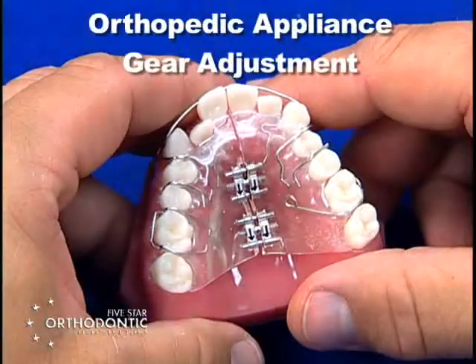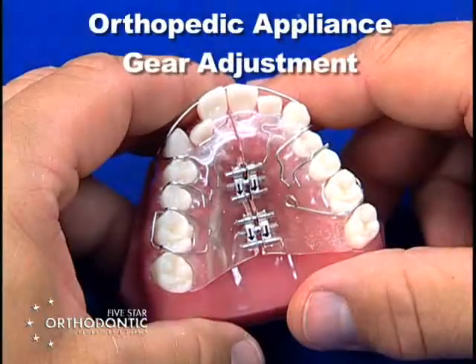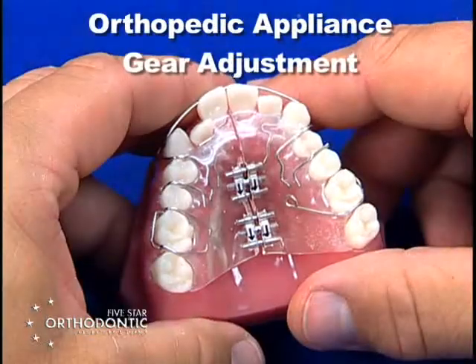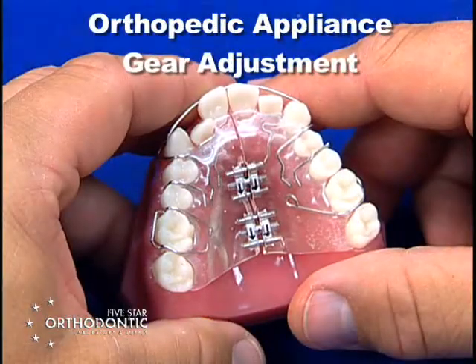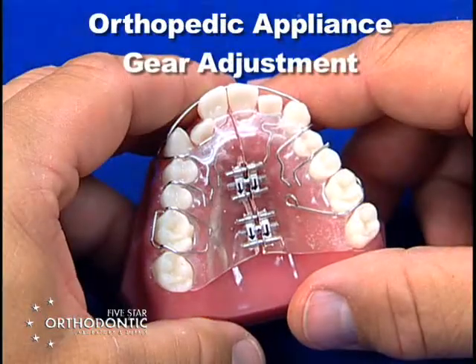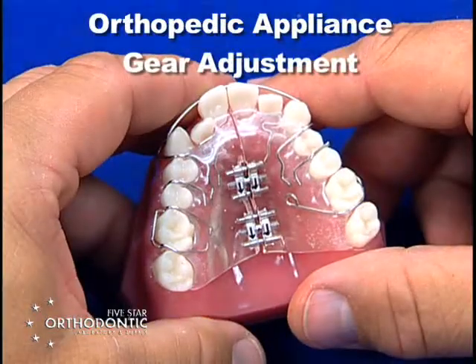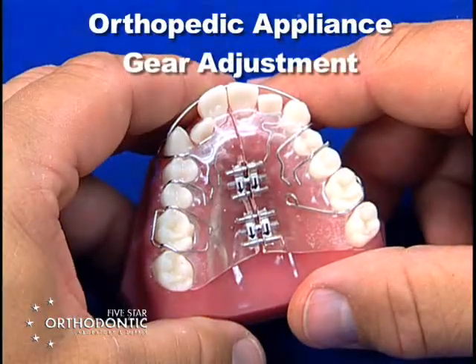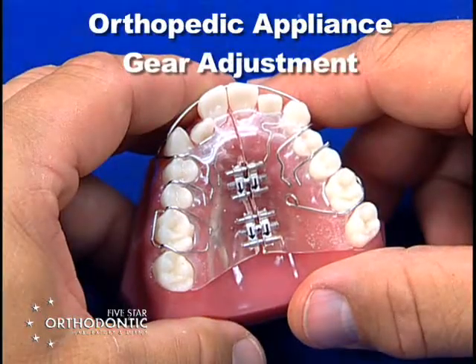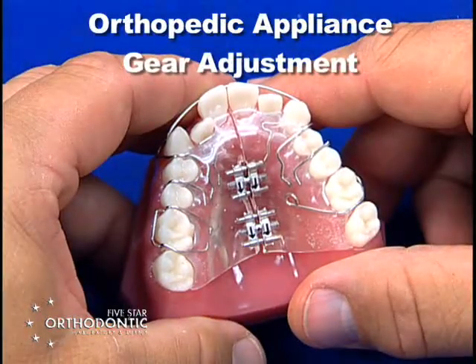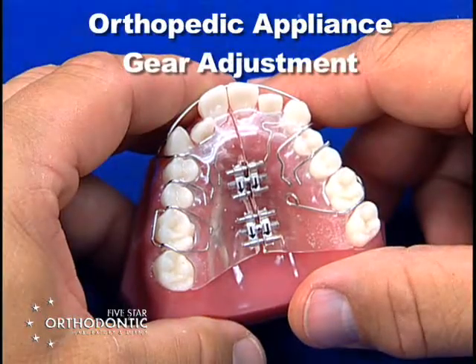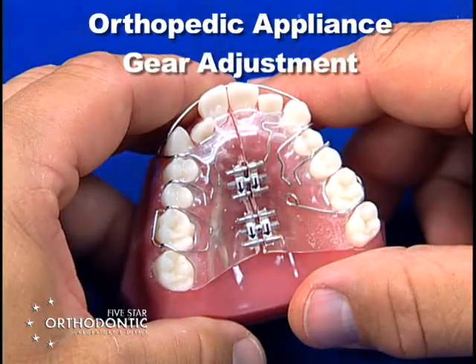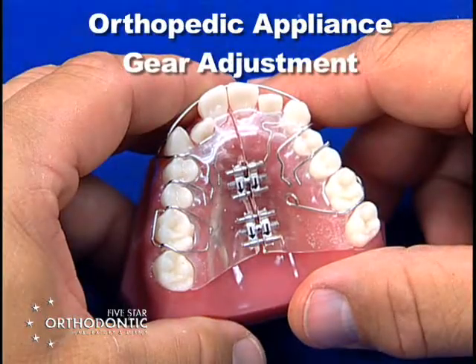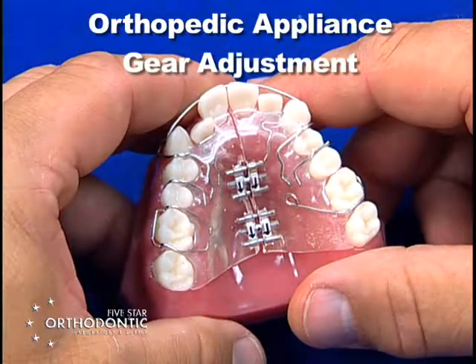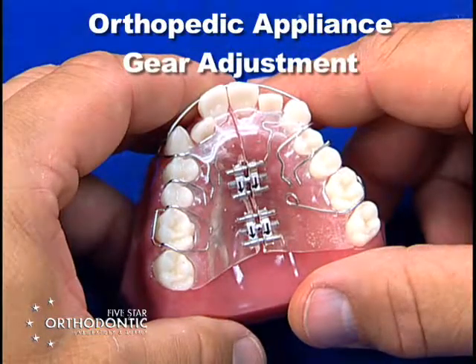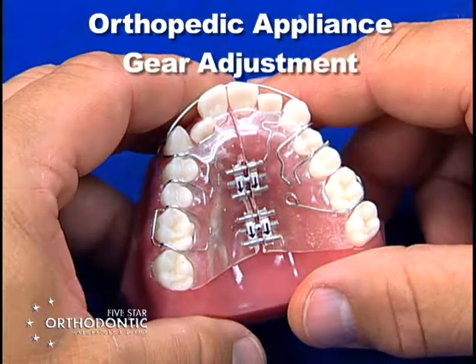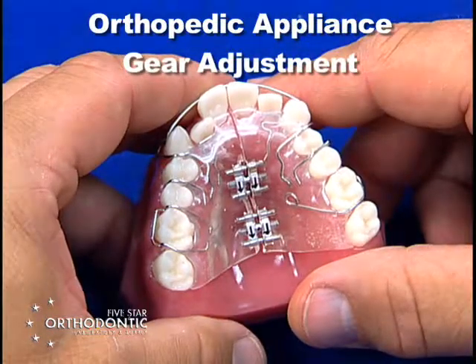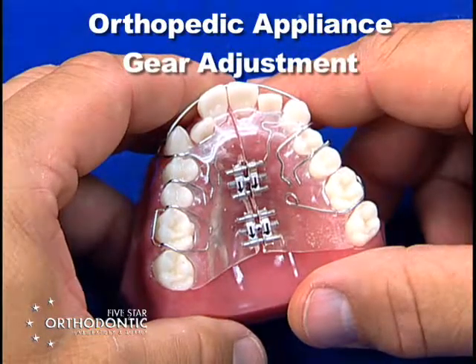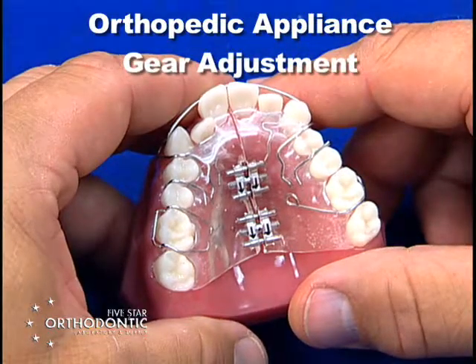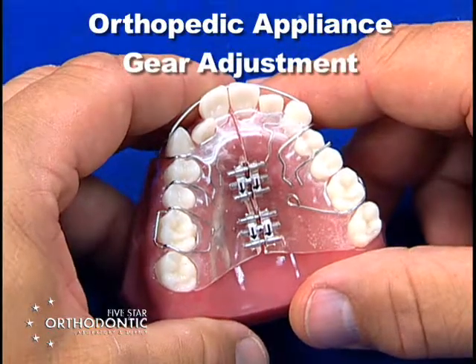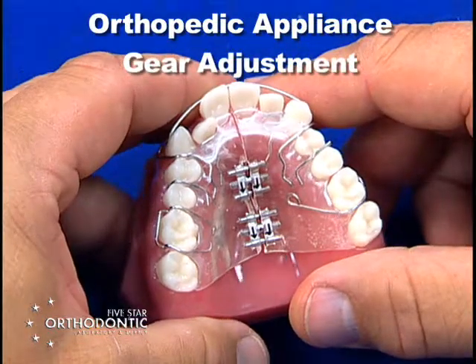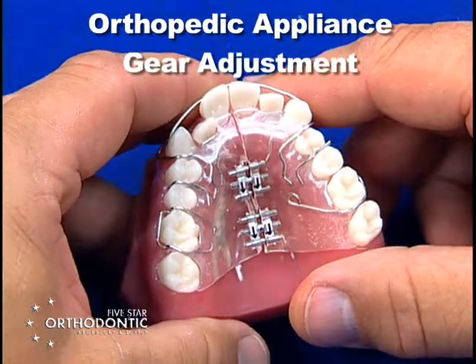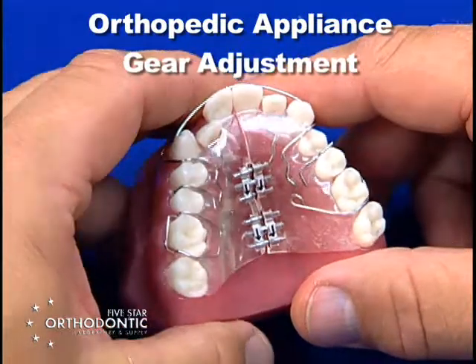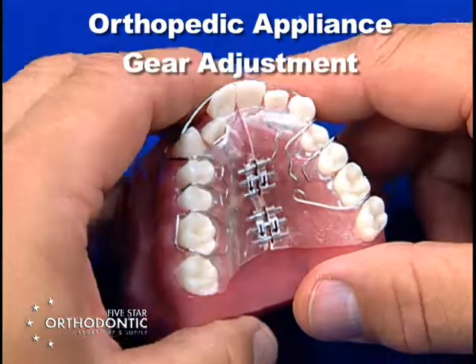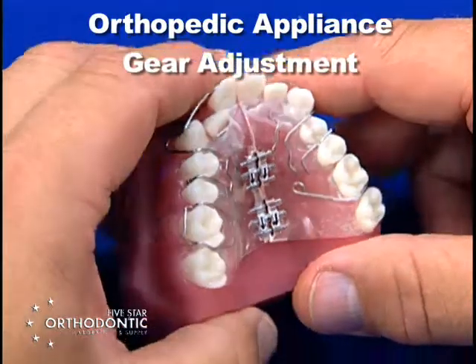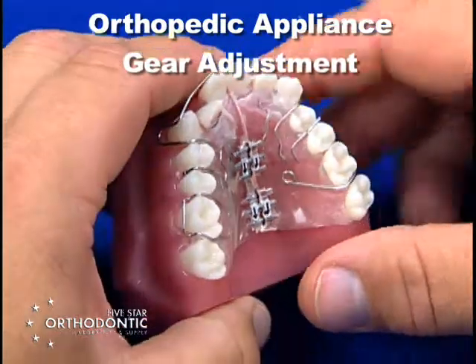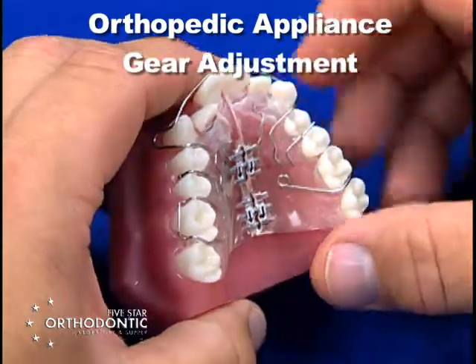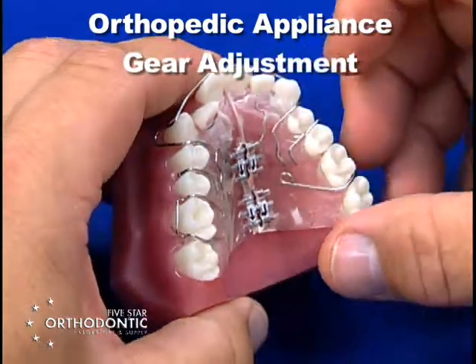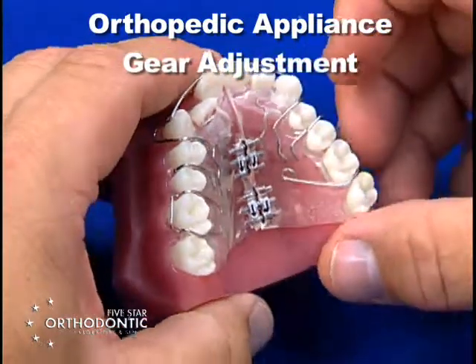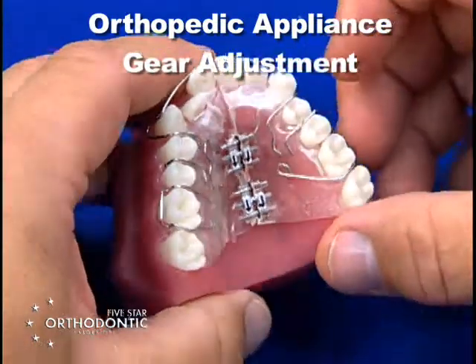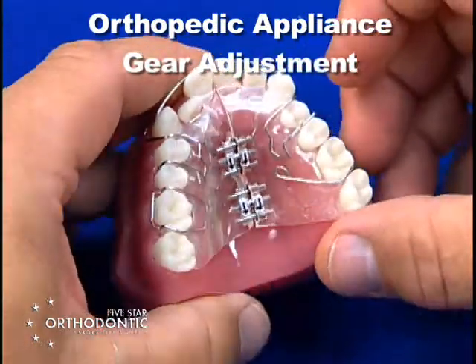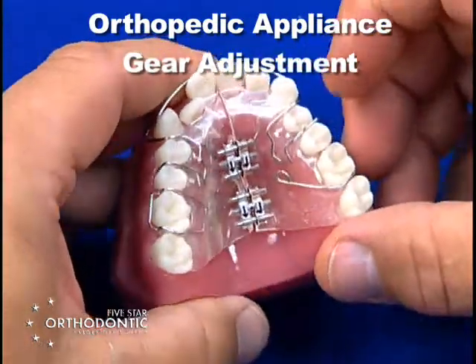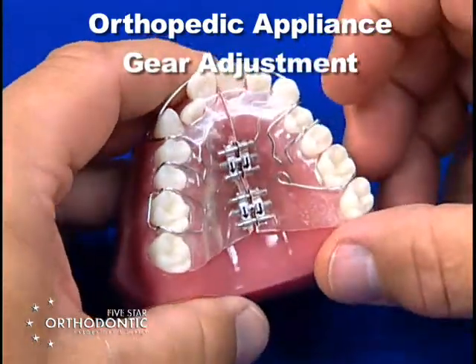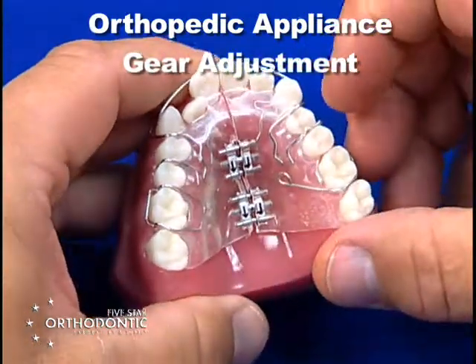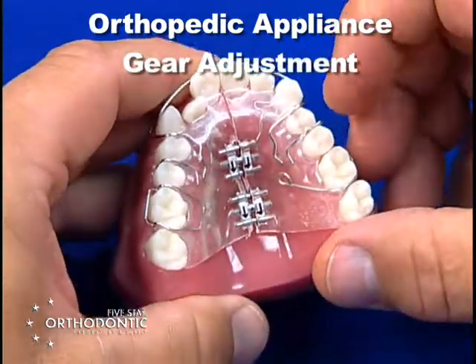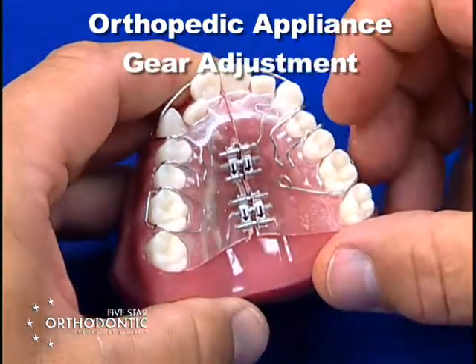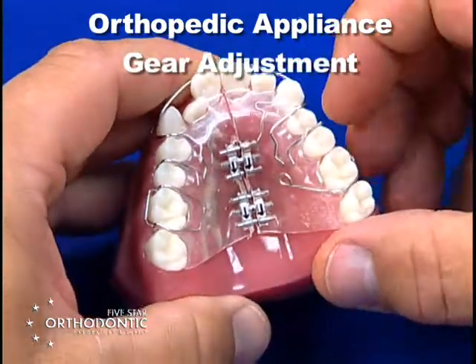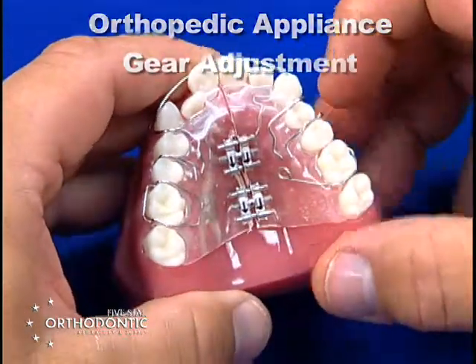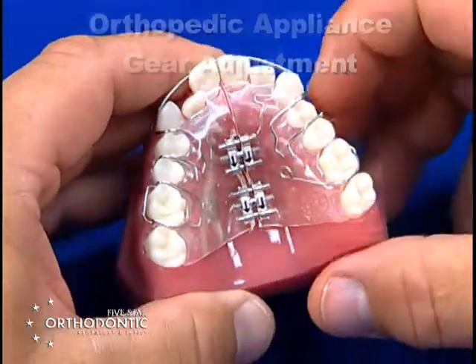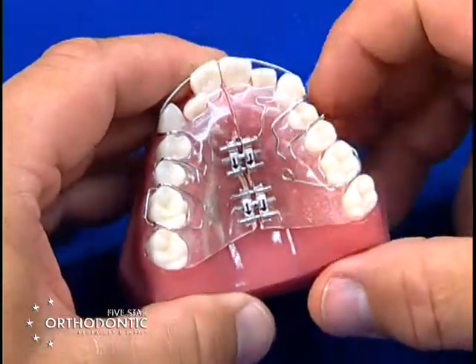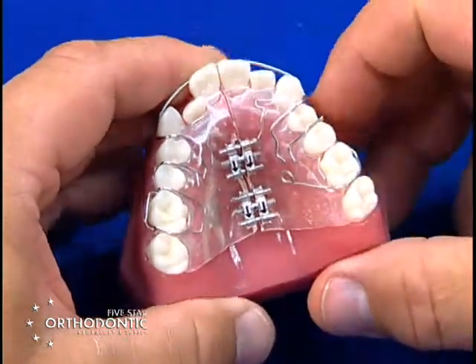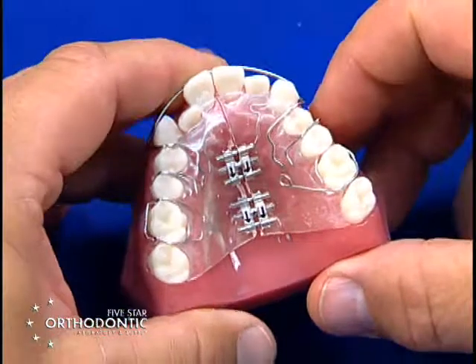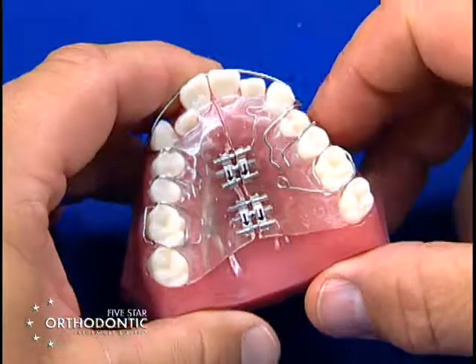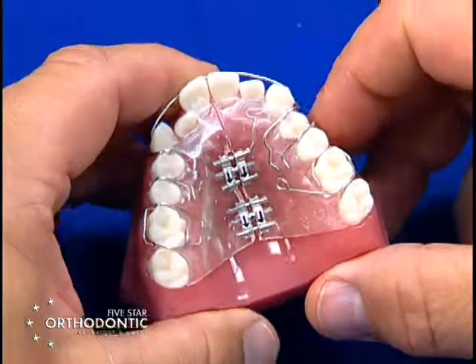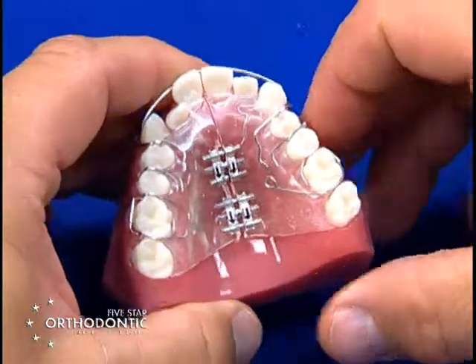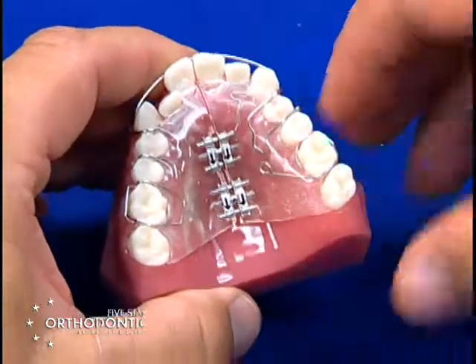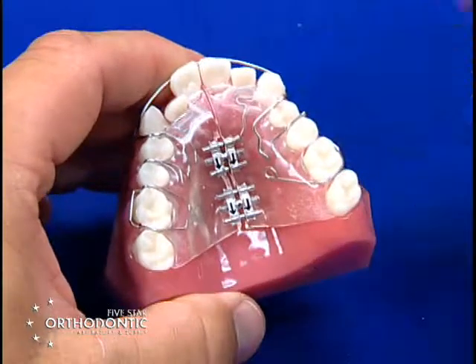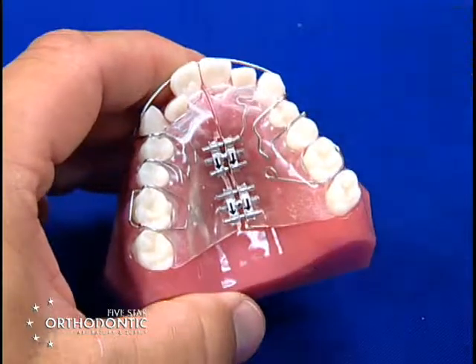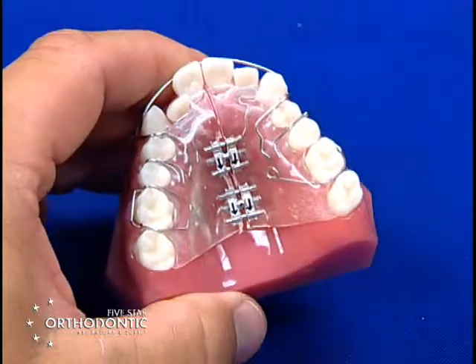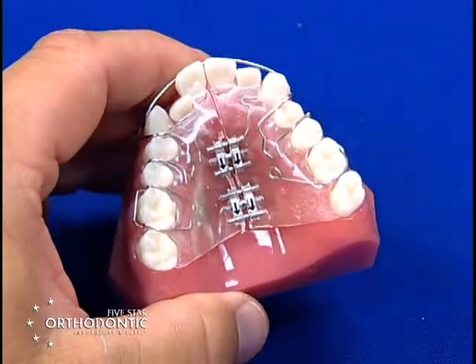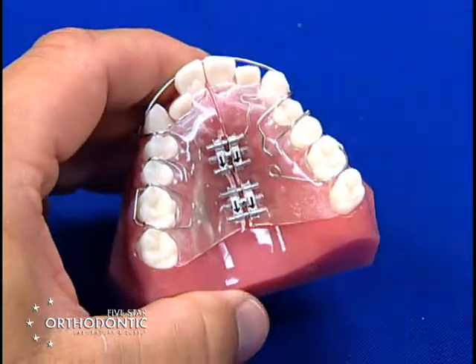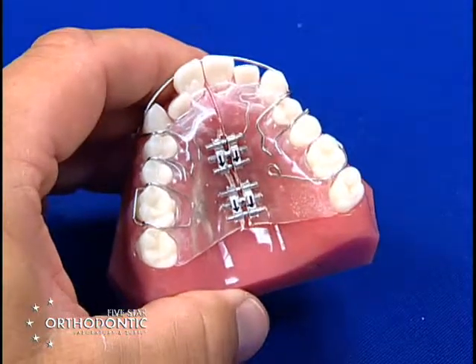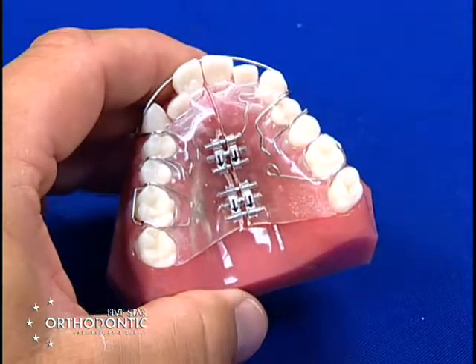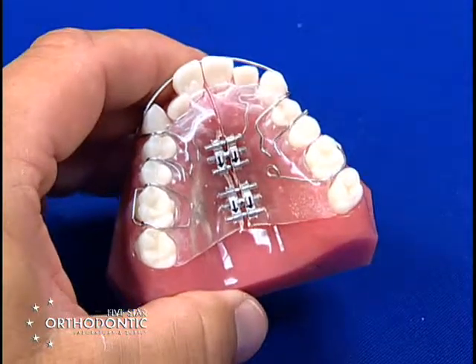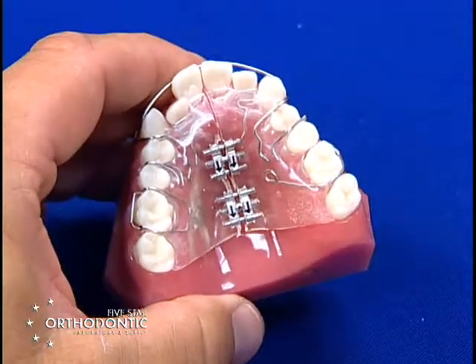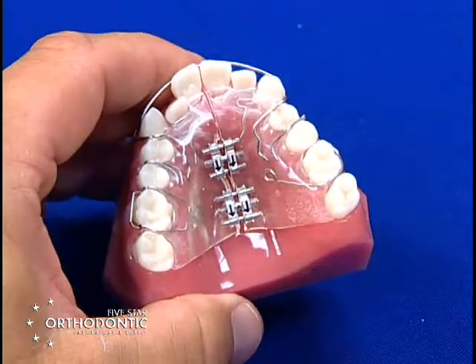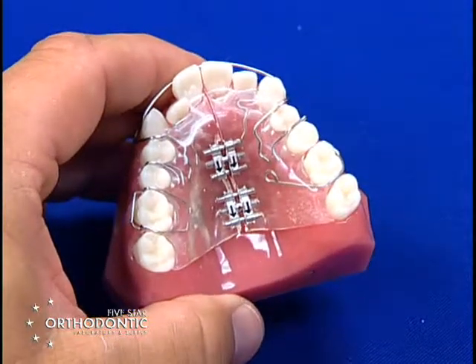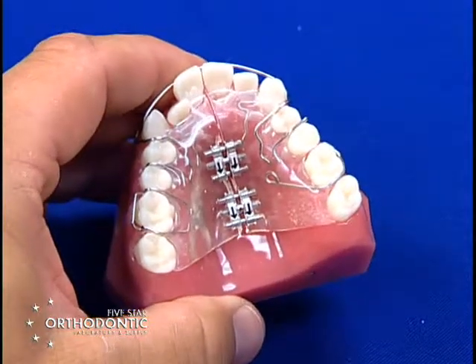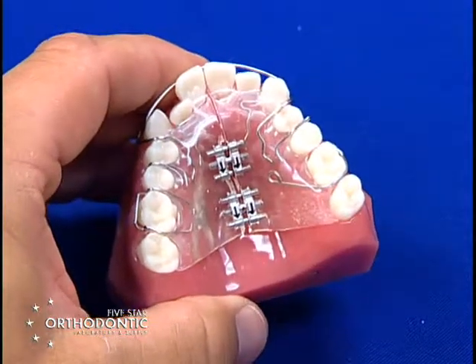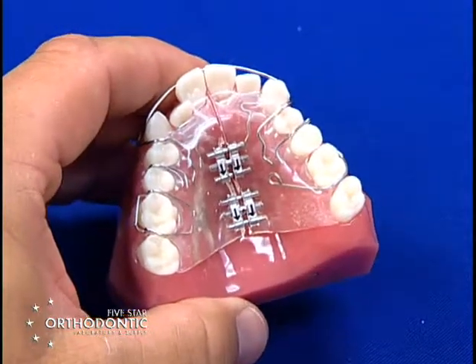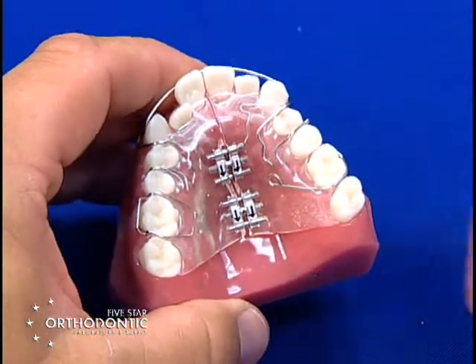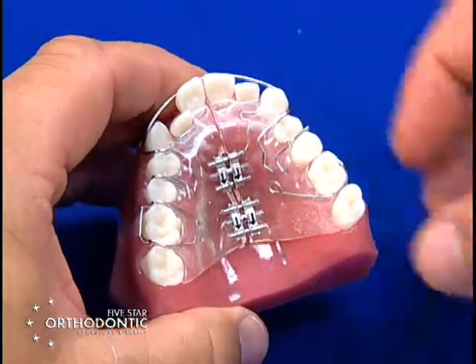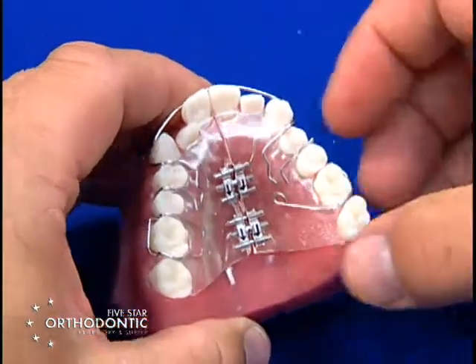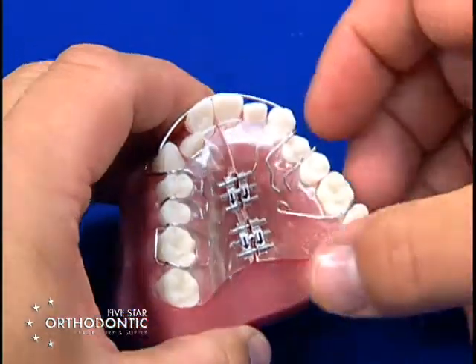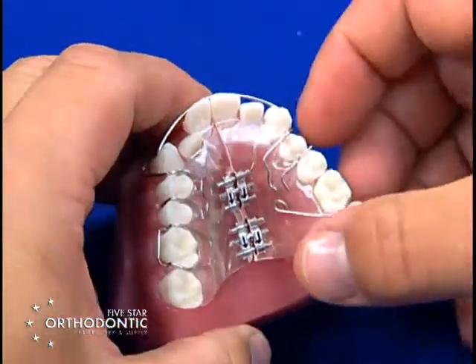Orthopedic appliance gear adjustment. We'll start with an upper sports plate, which is the most standard expansion appliance.